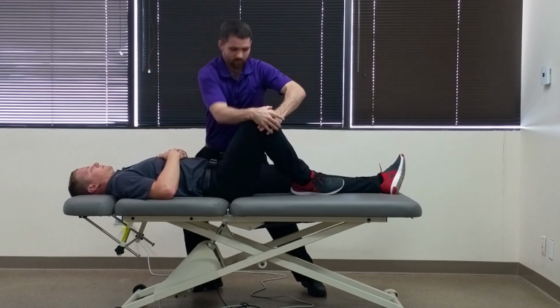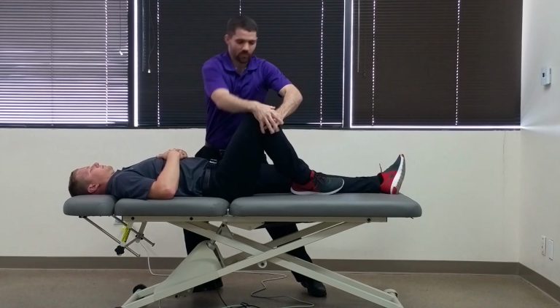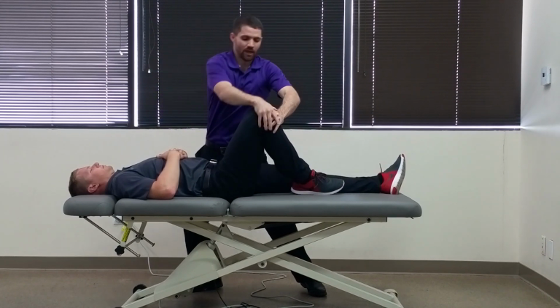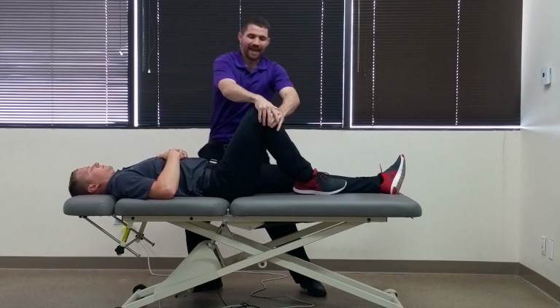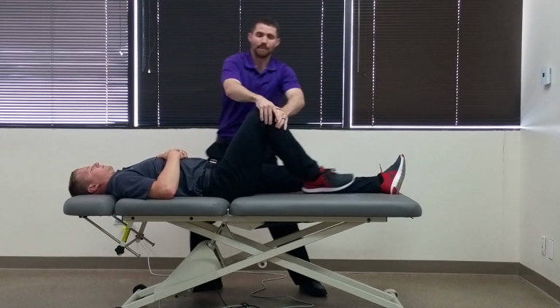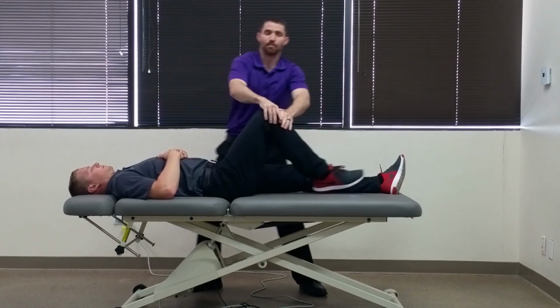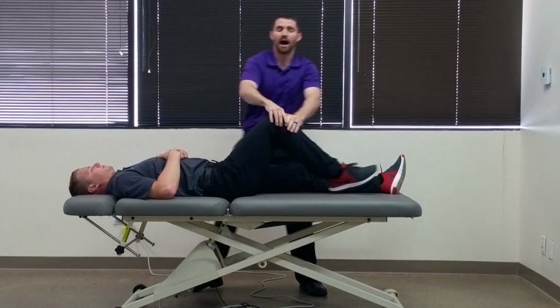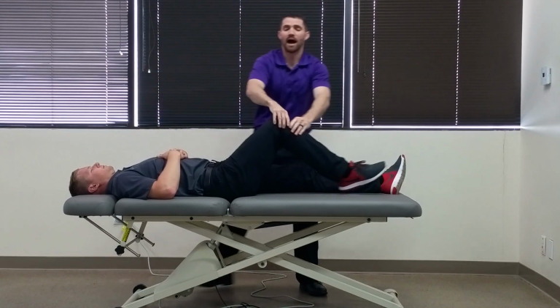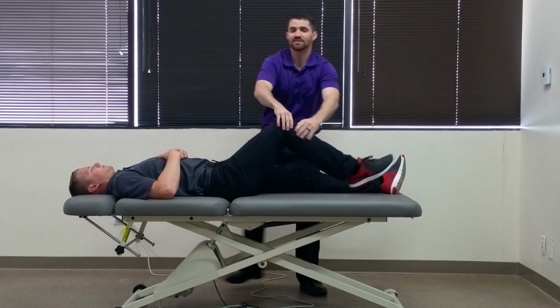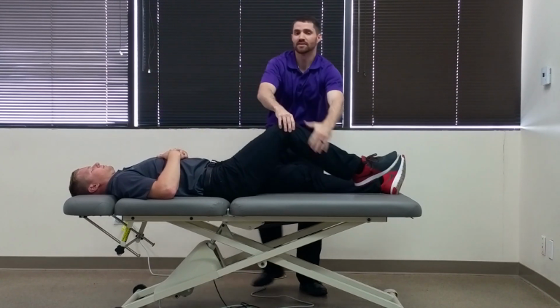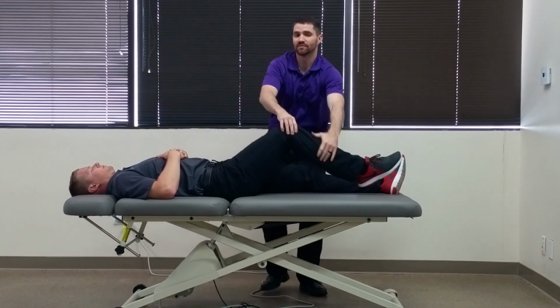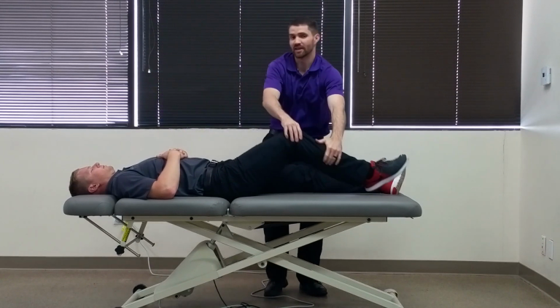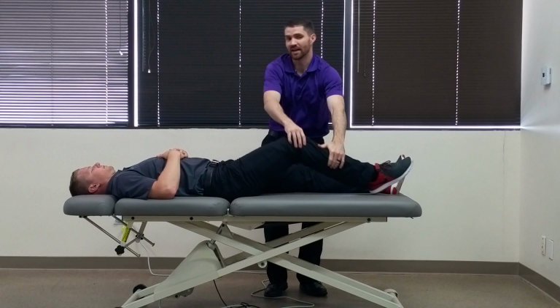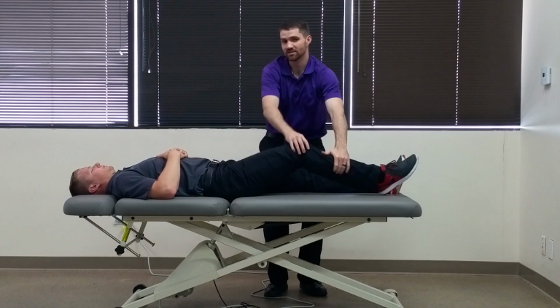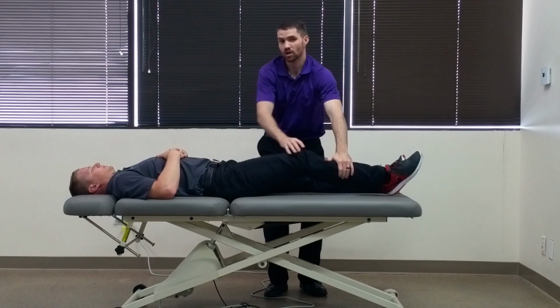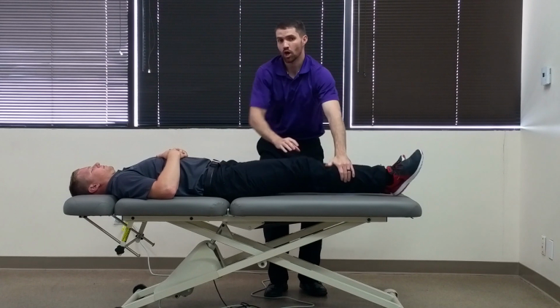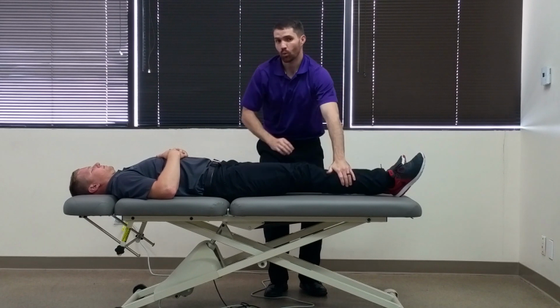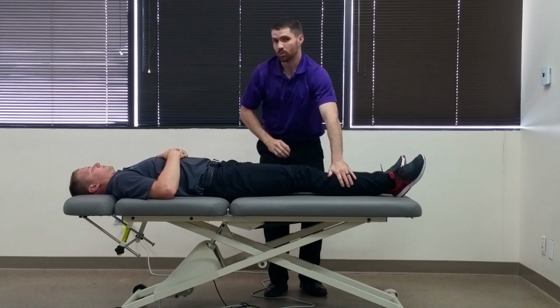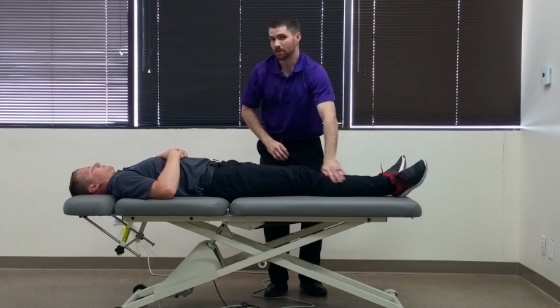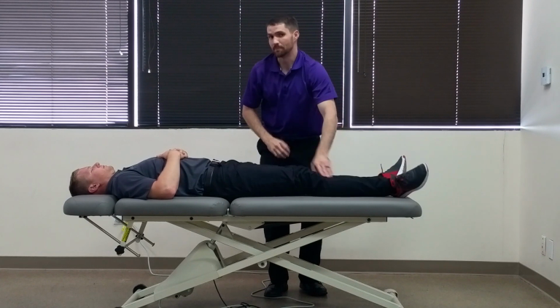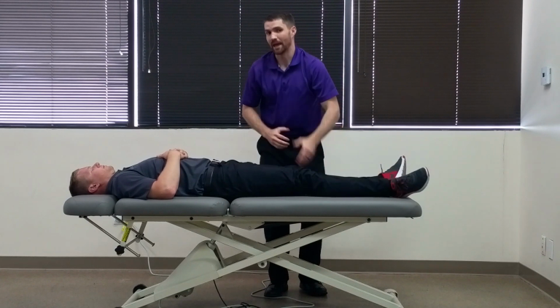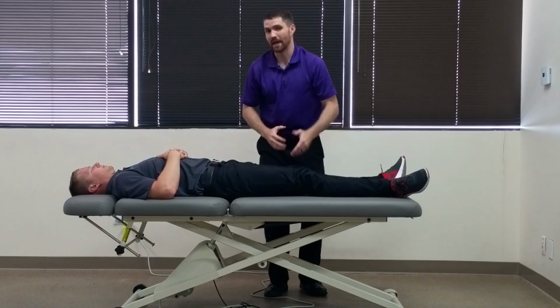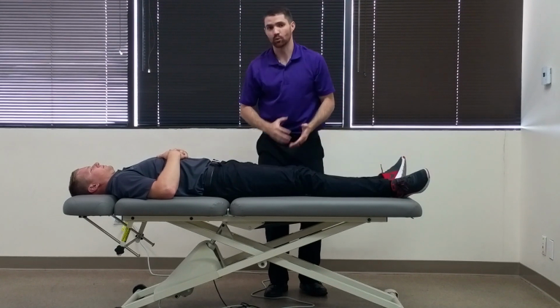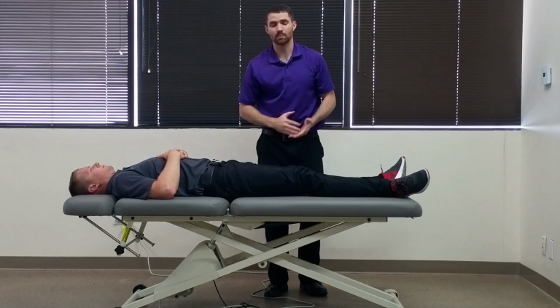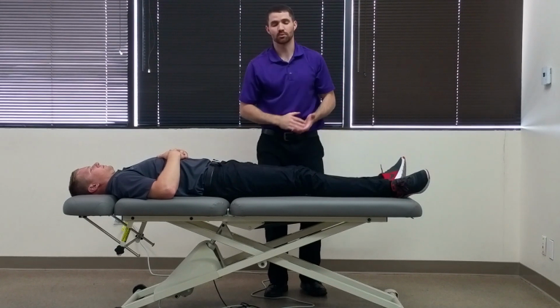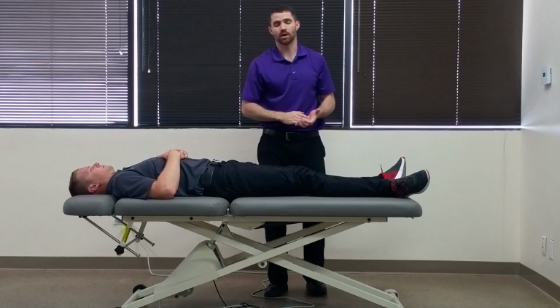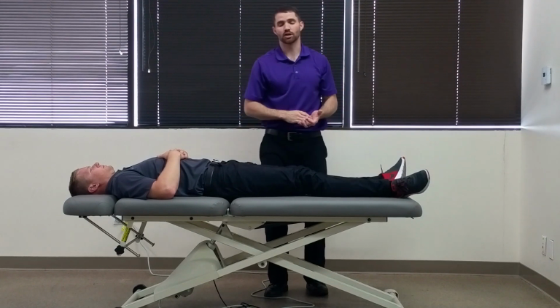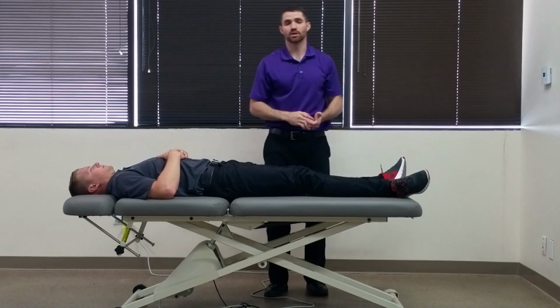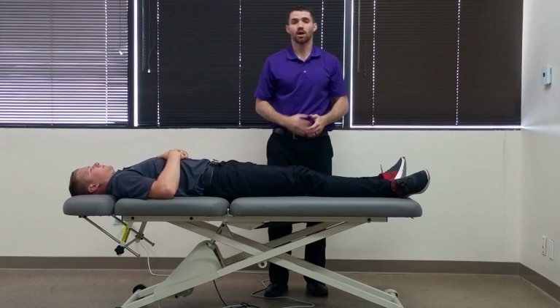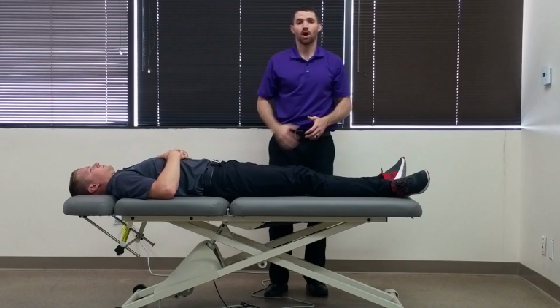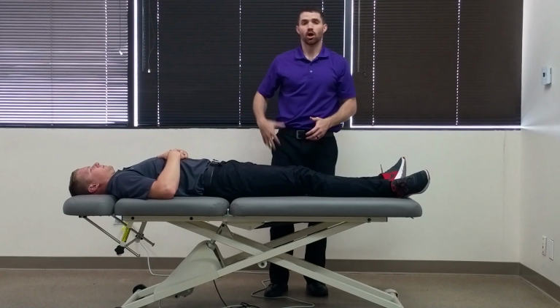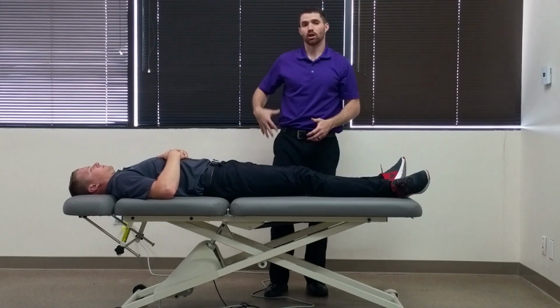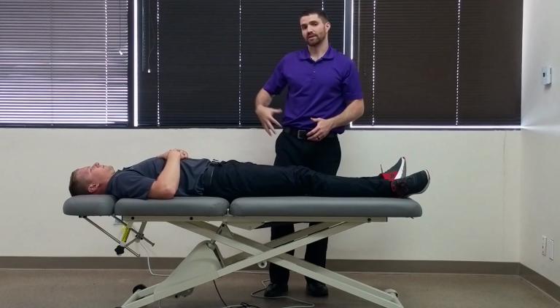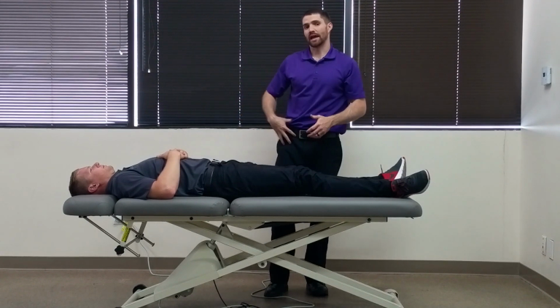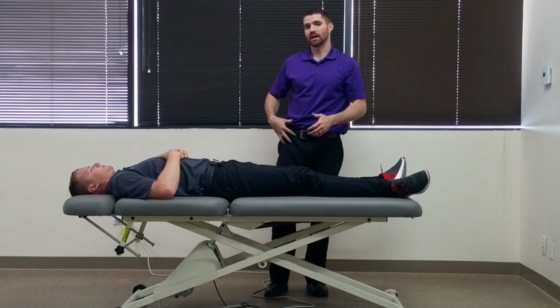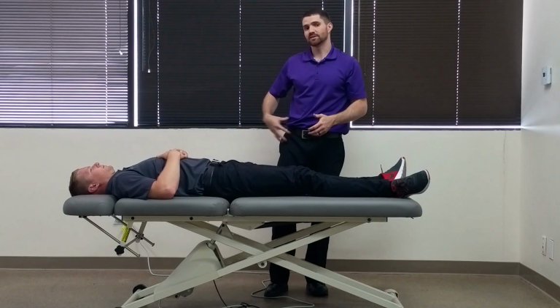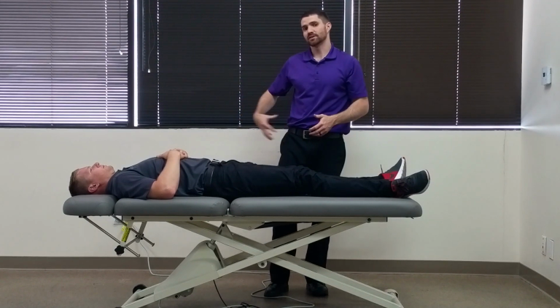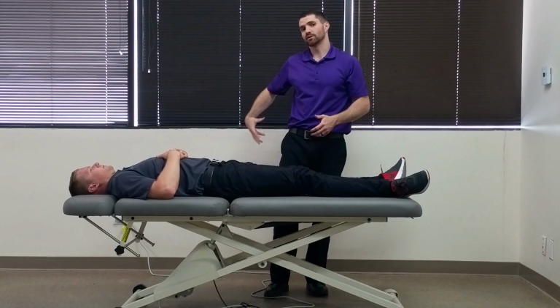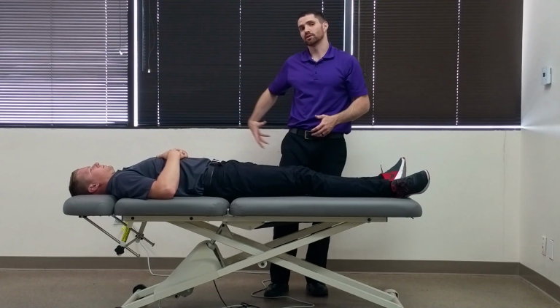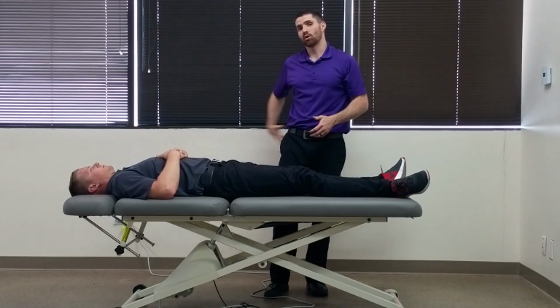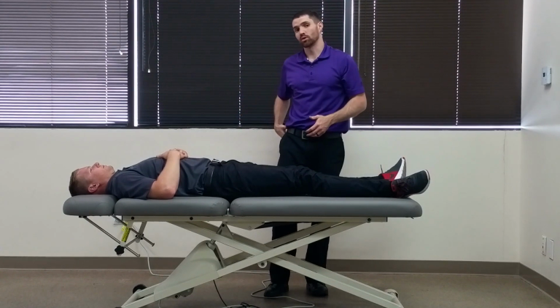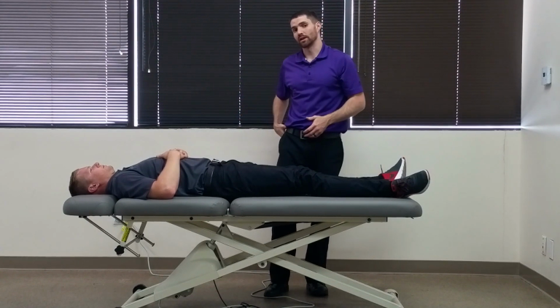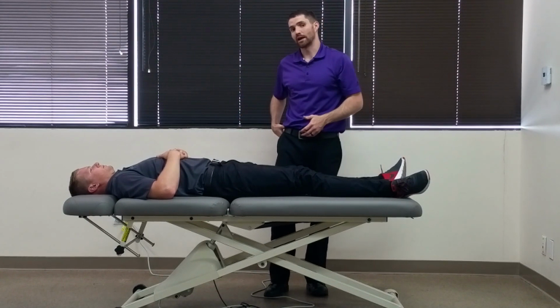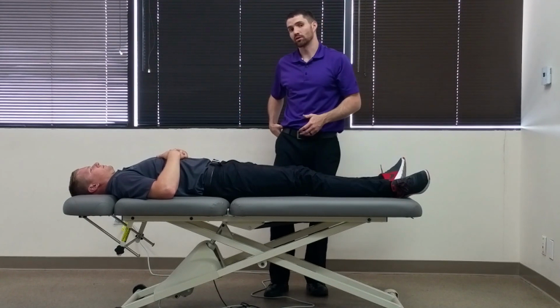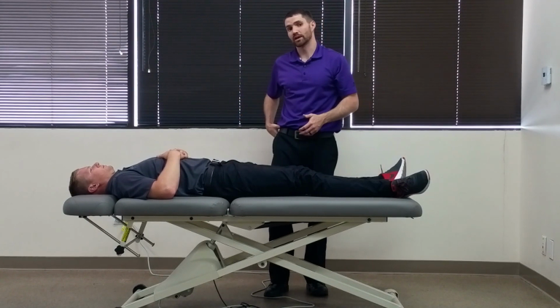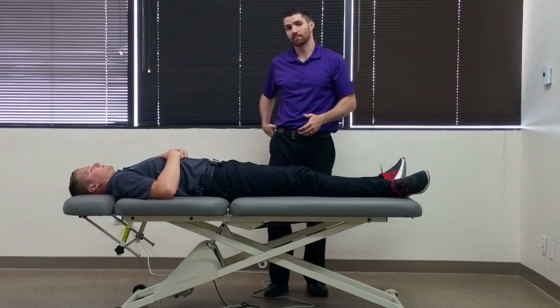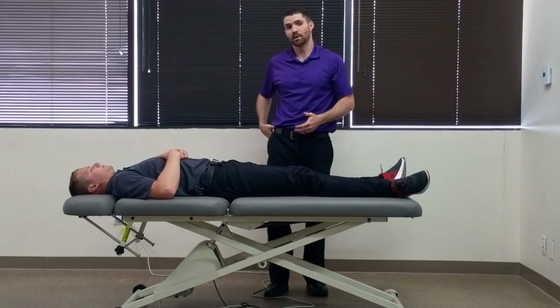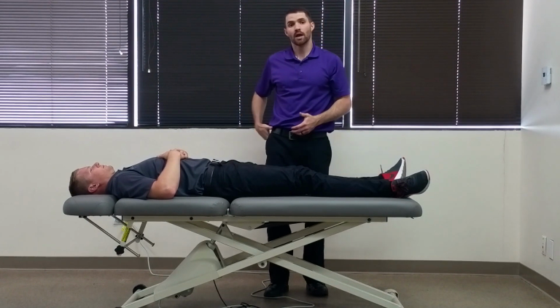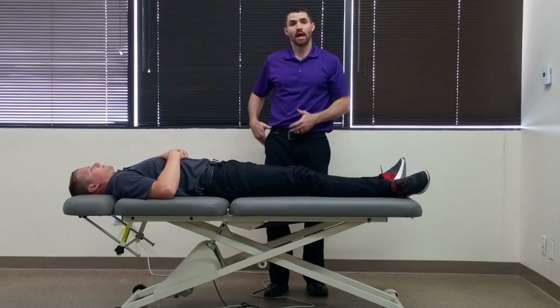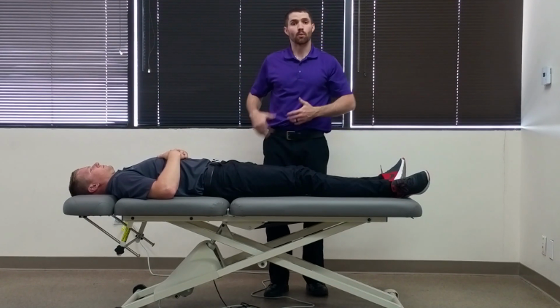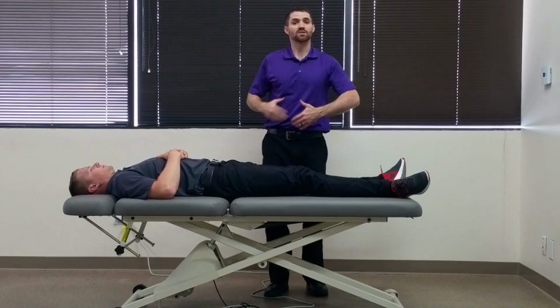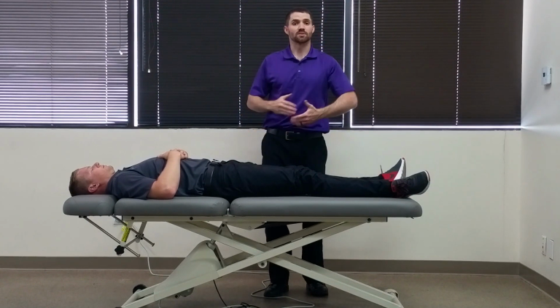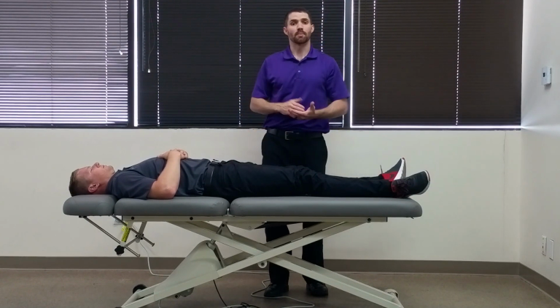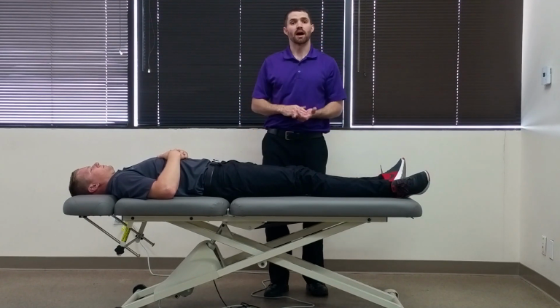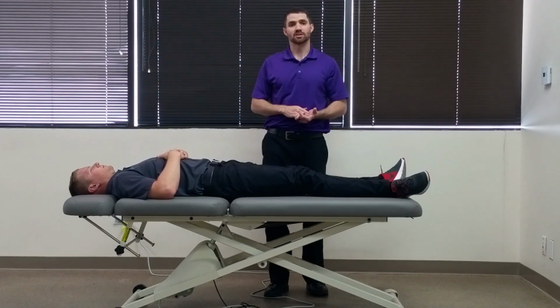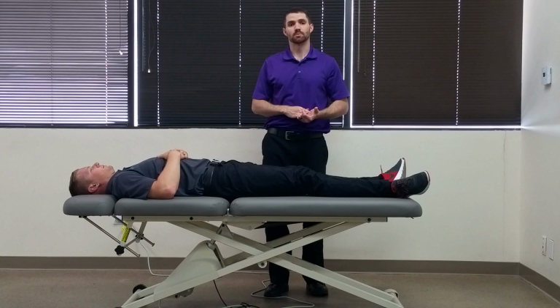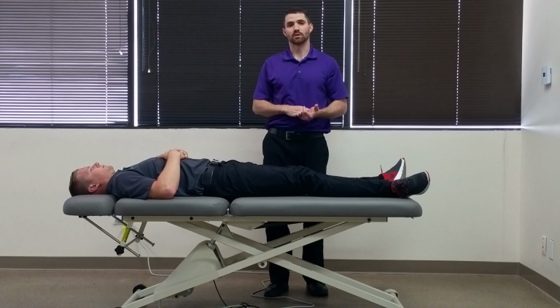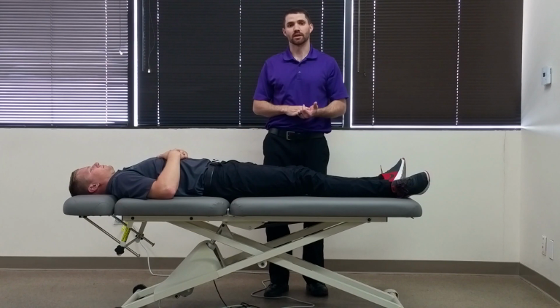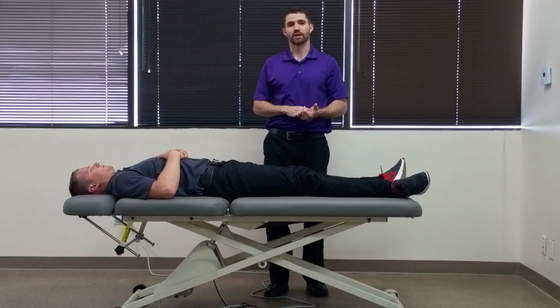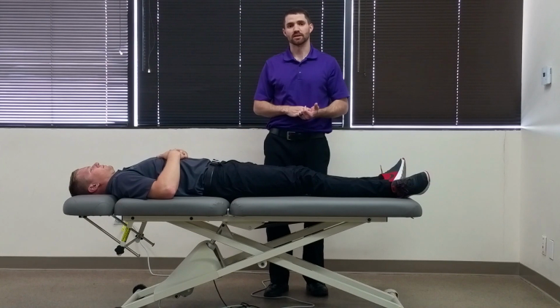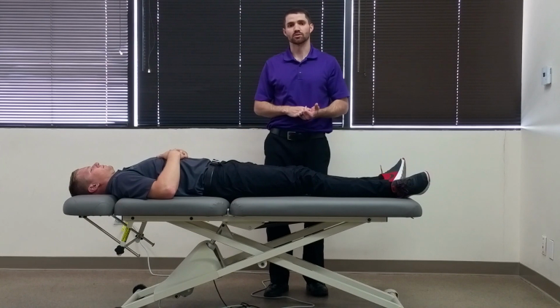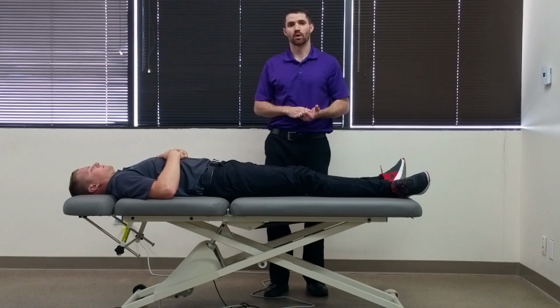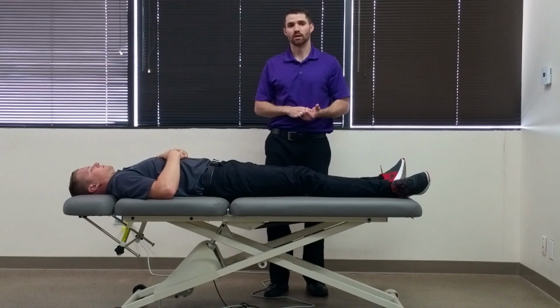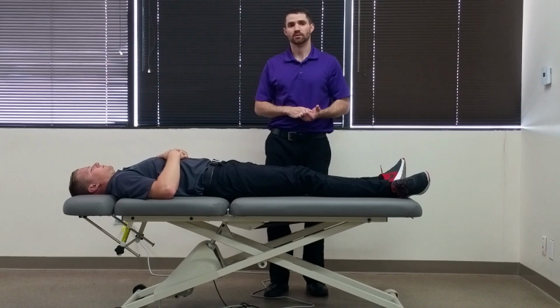A positive test would be pain reproduction along the anterior or lateral hip, with some possible clicking as well.